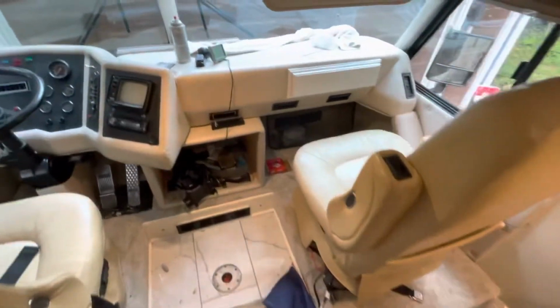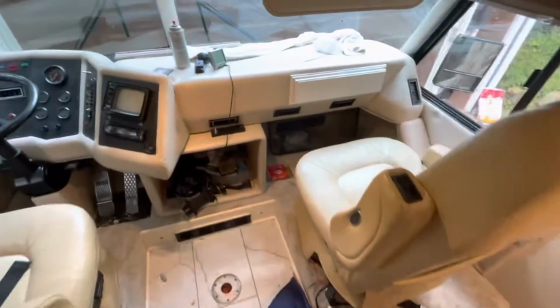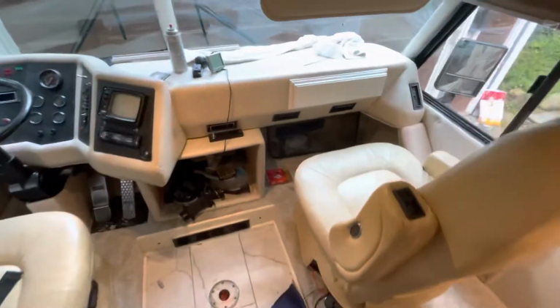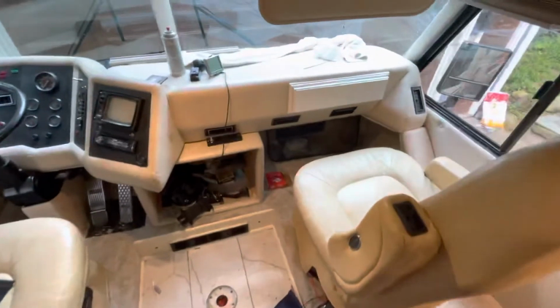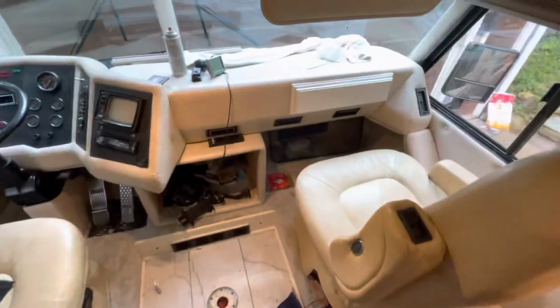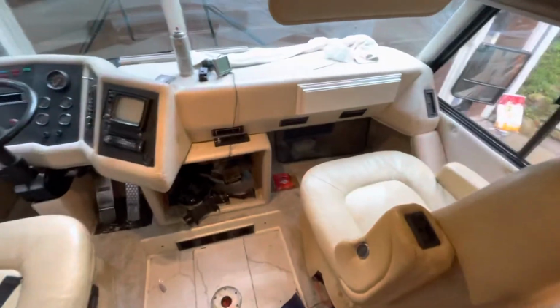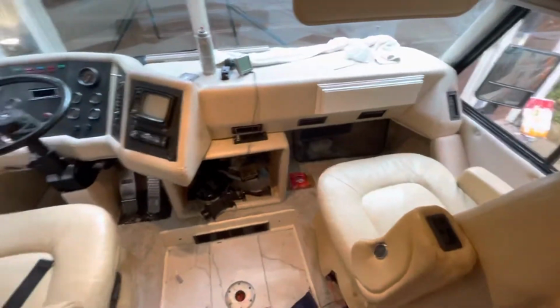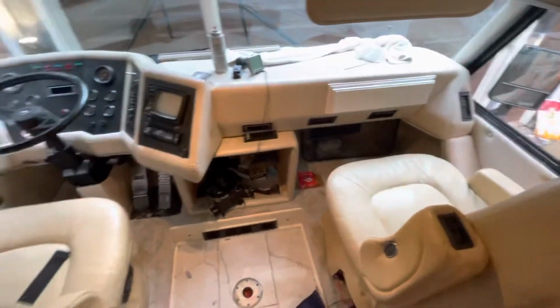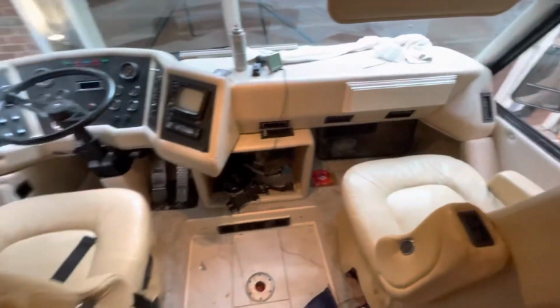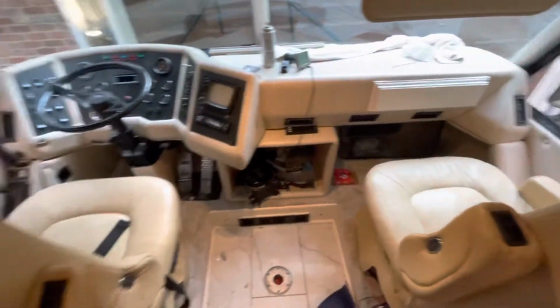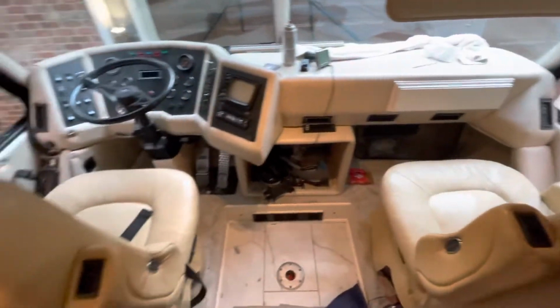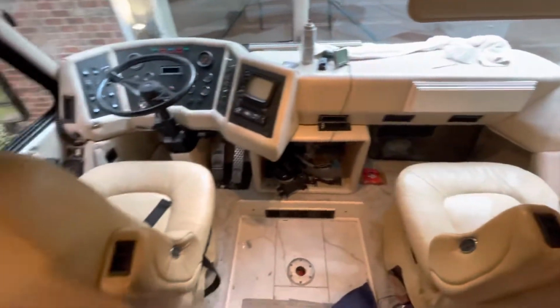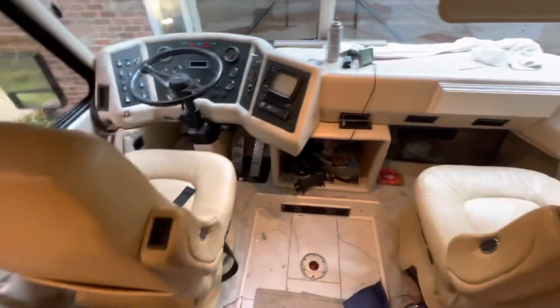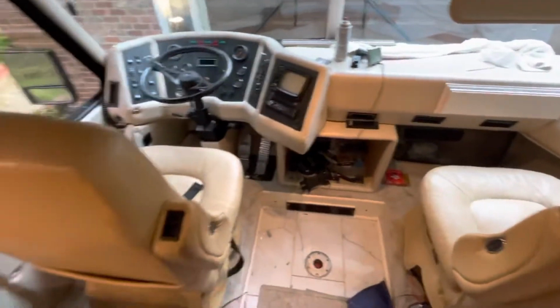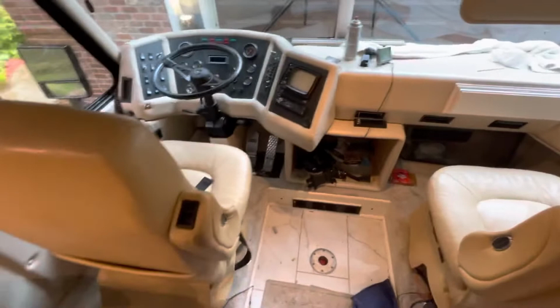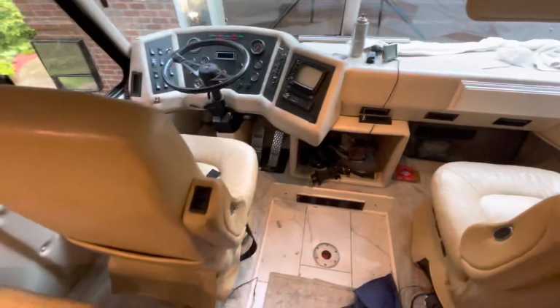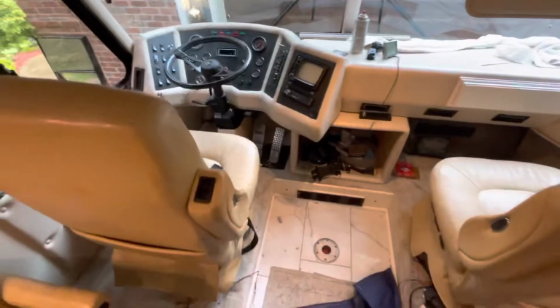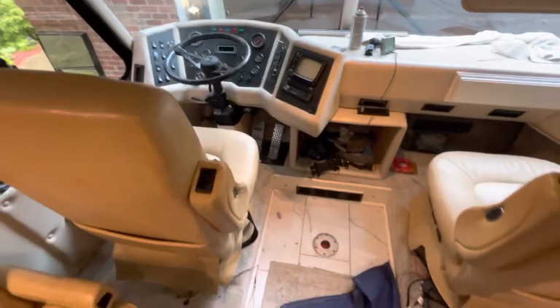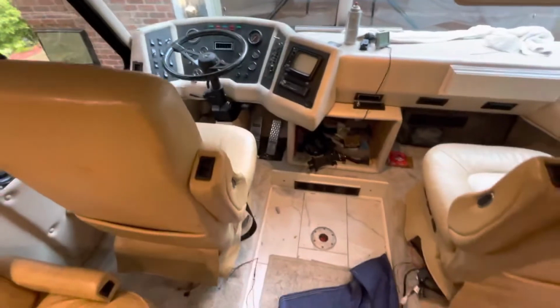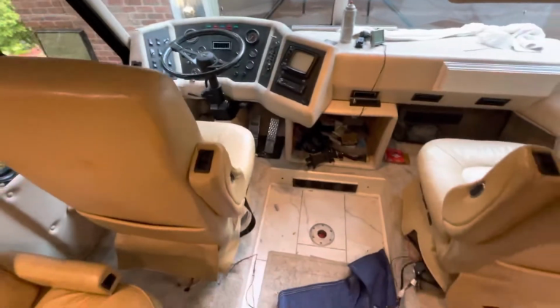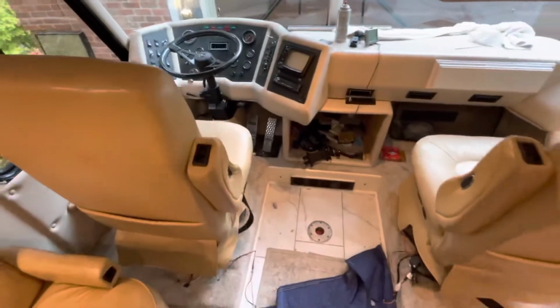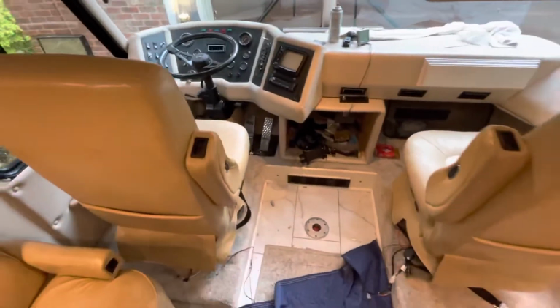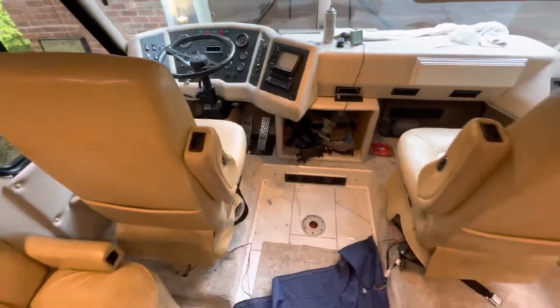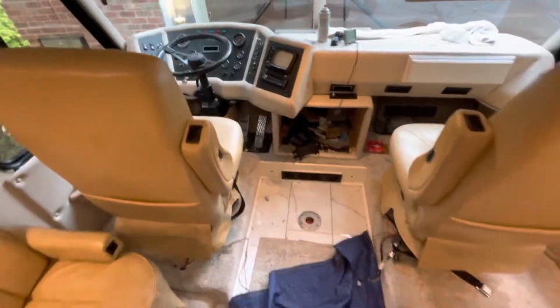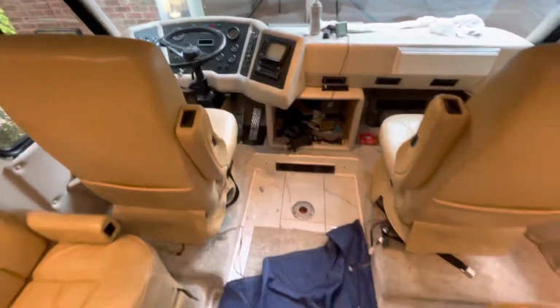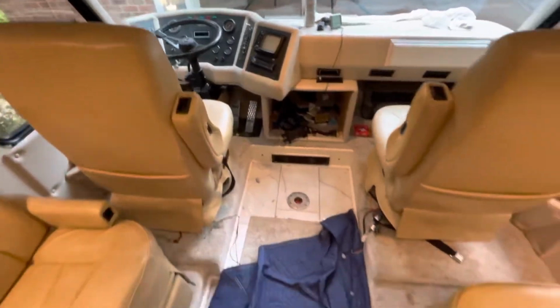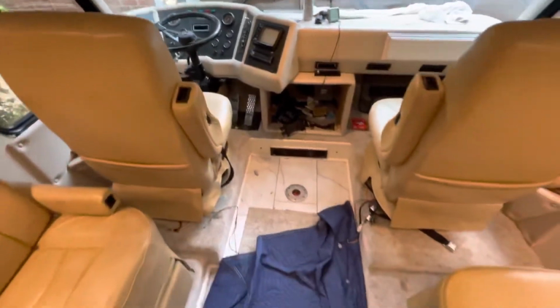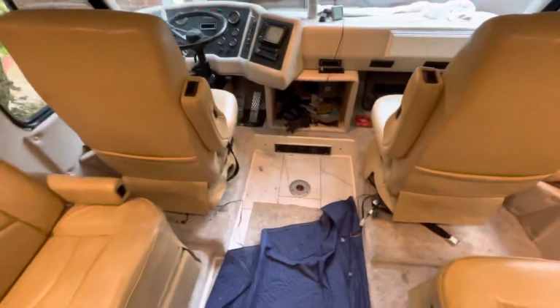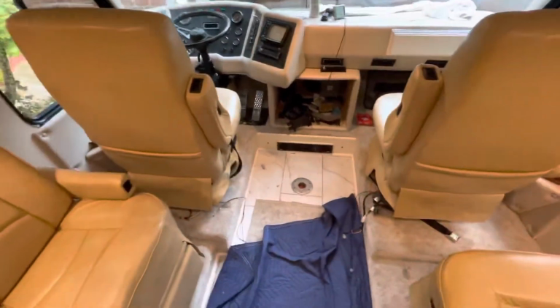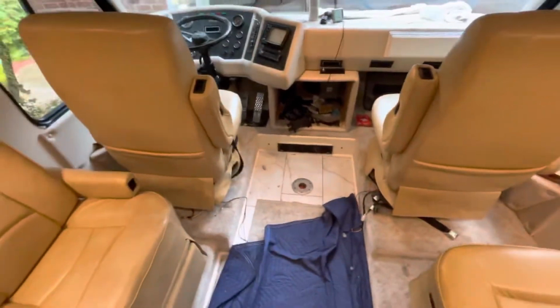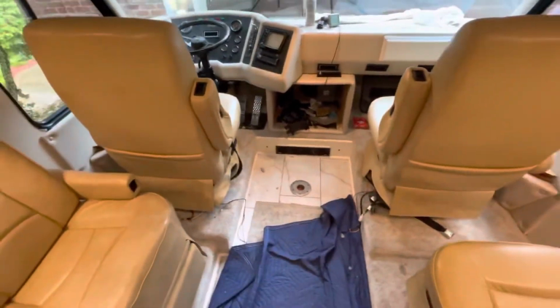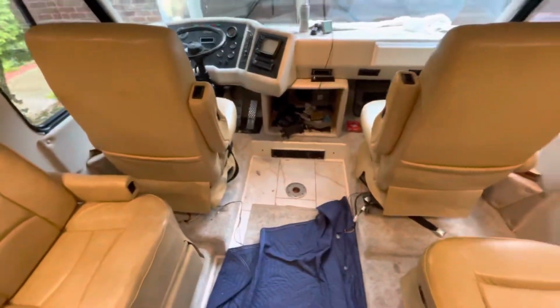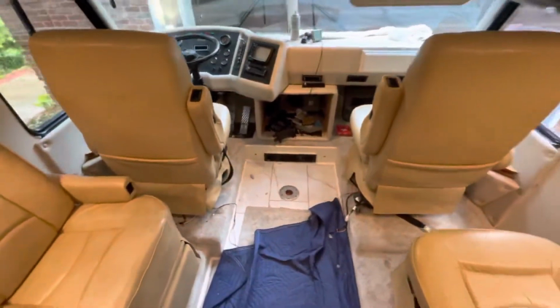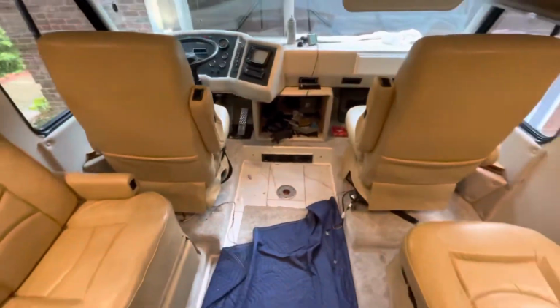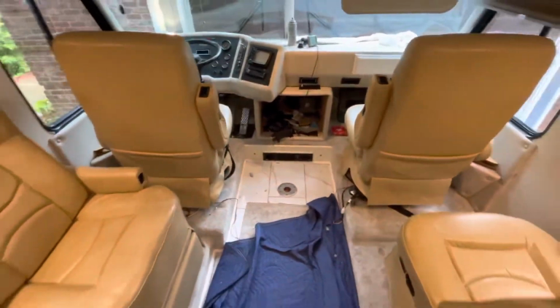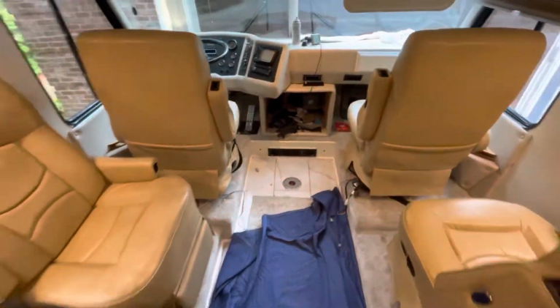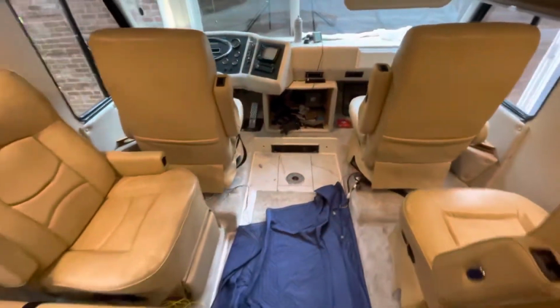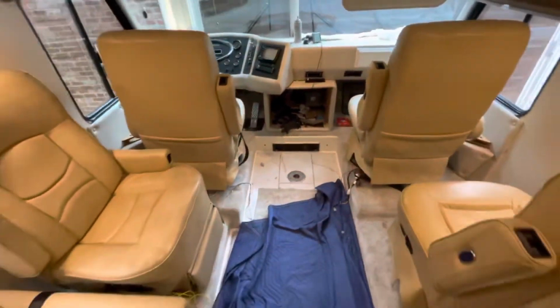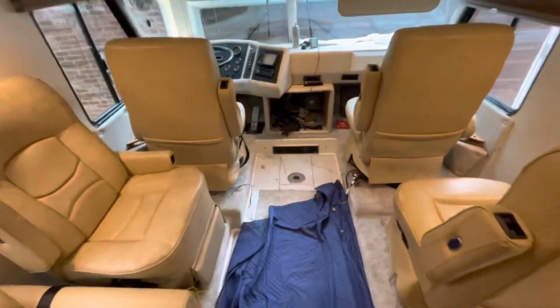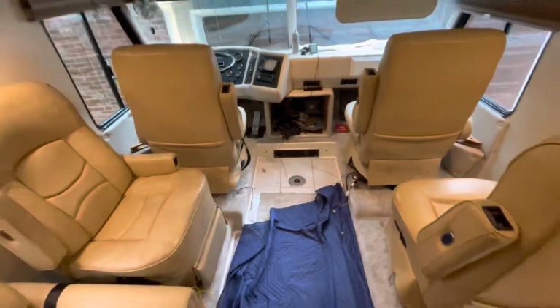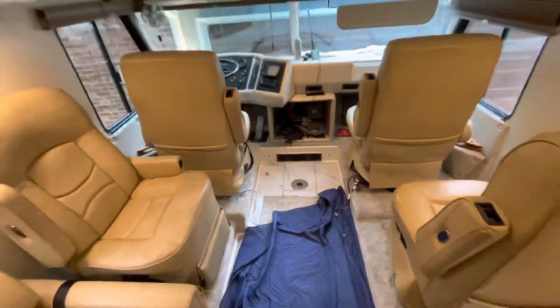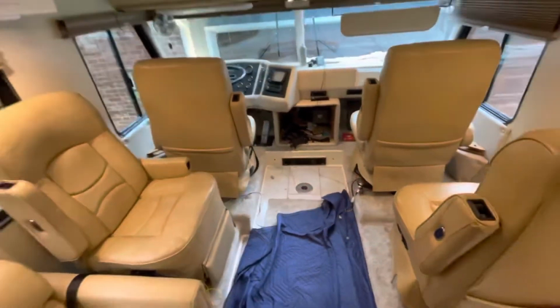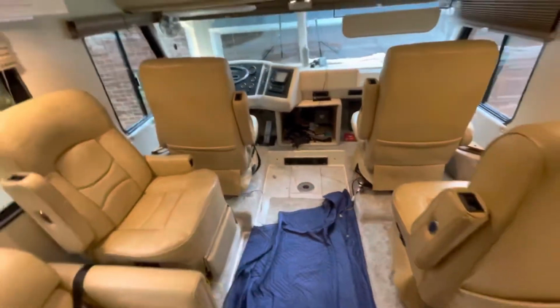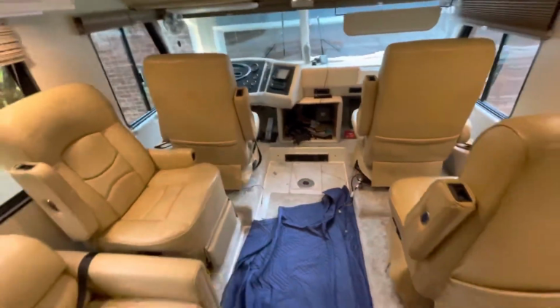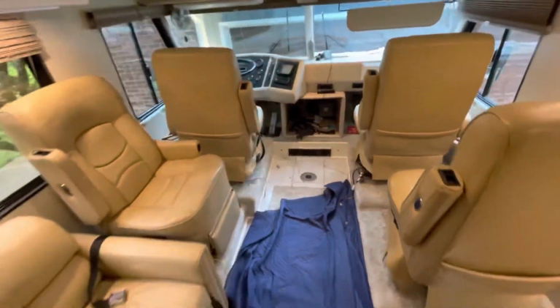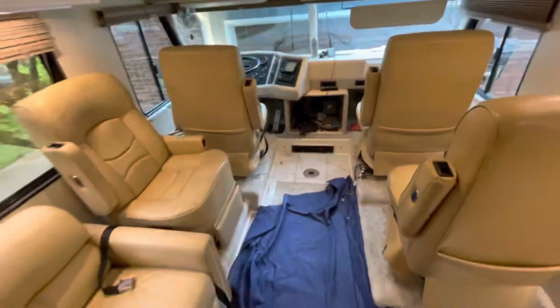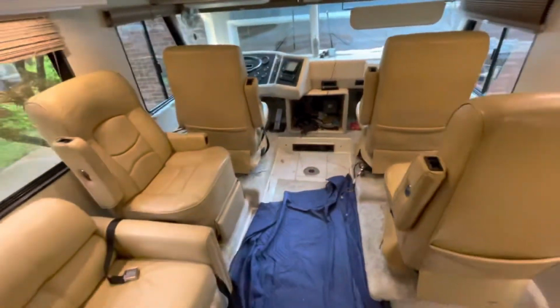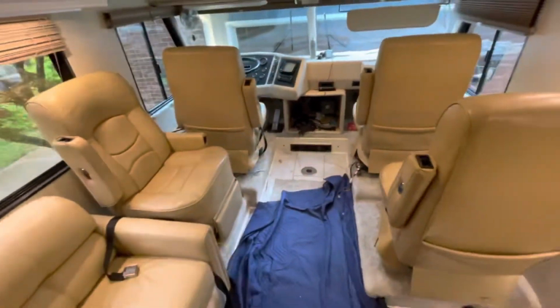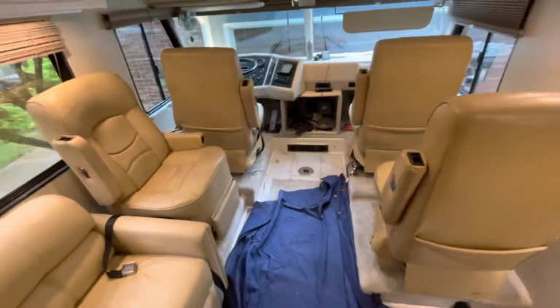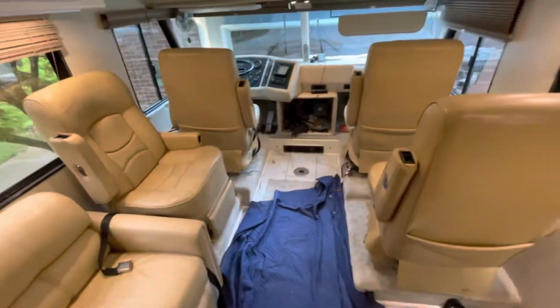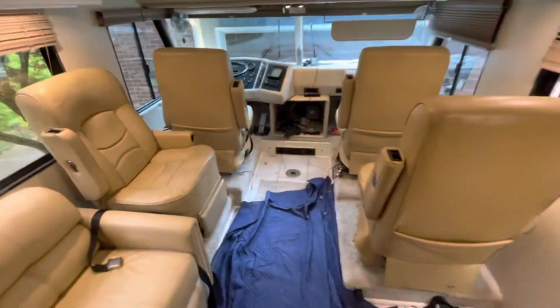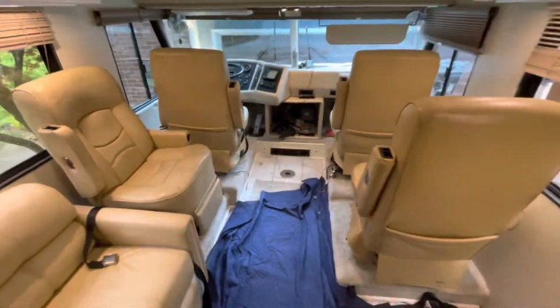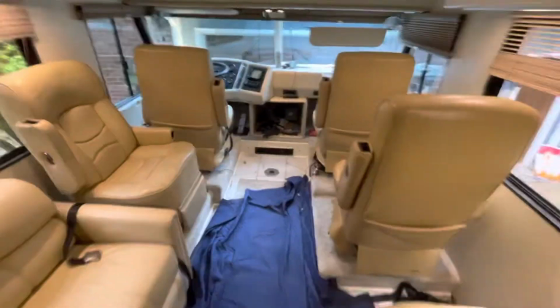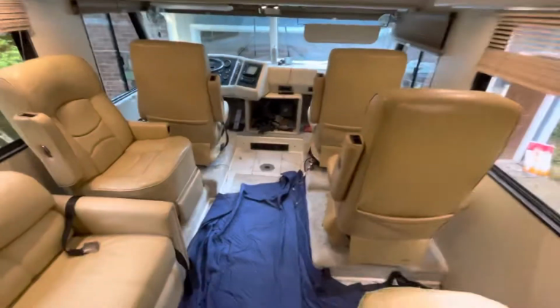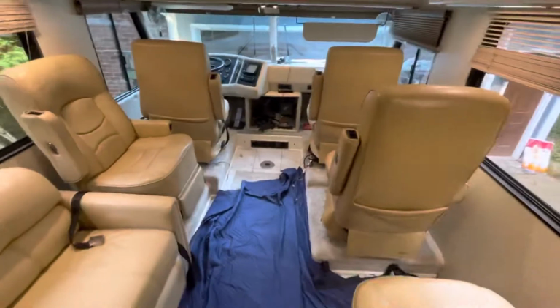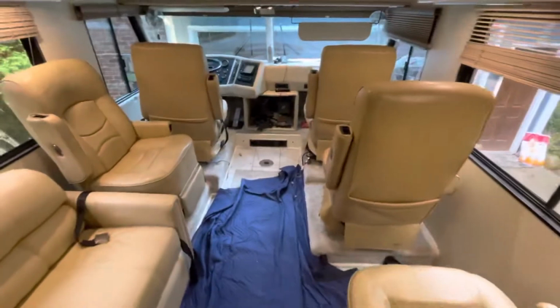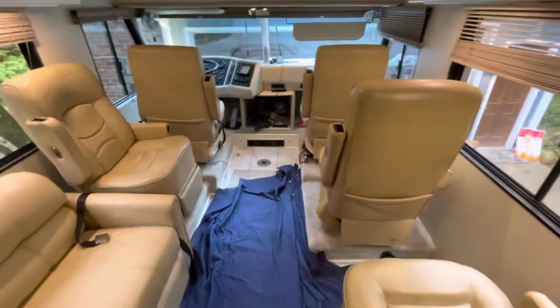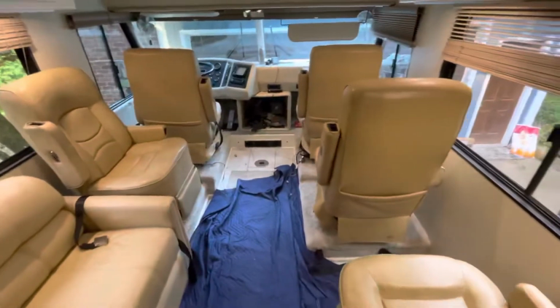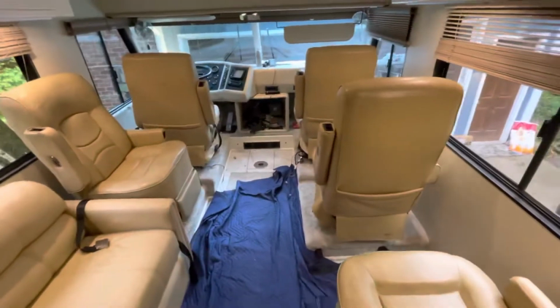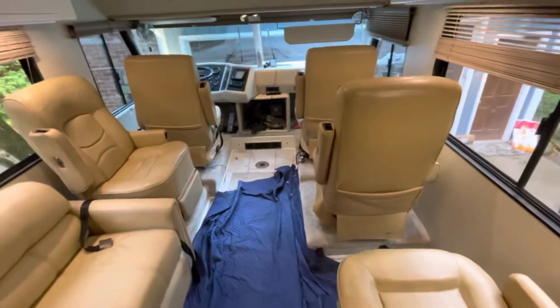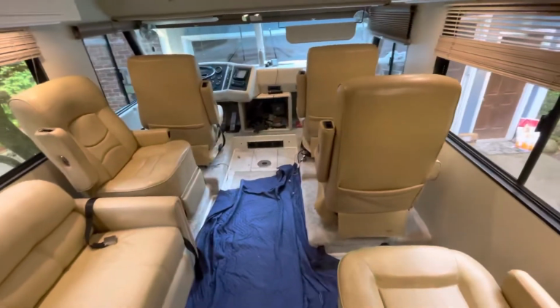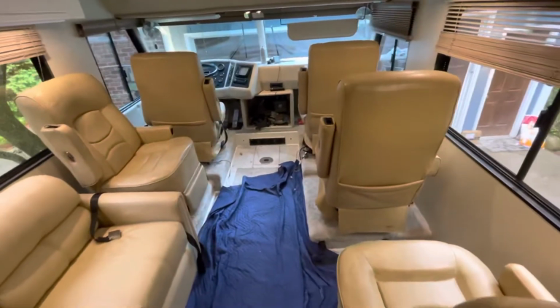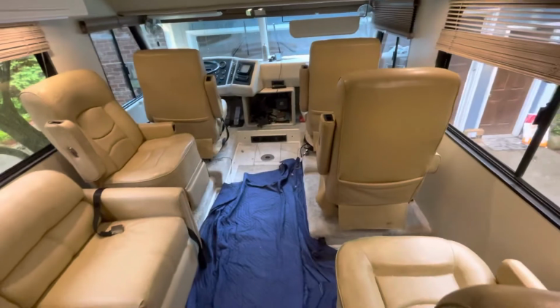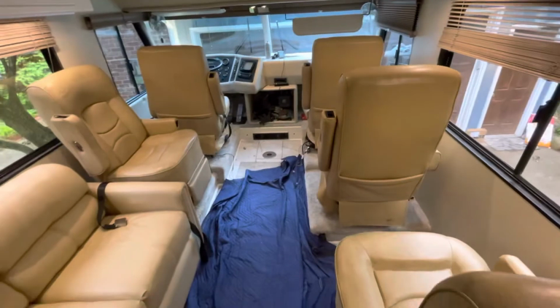There's plenty of legroom everywhere — I wish all cars were like this. This is telling you, this is the only way to travel in a big Class A RV. Thanks for watching.